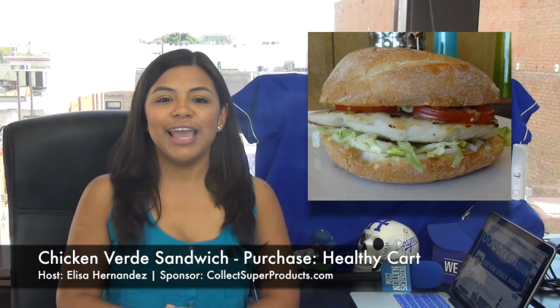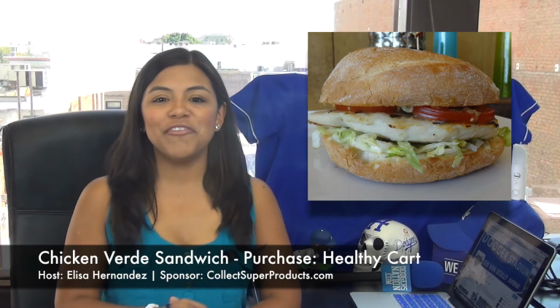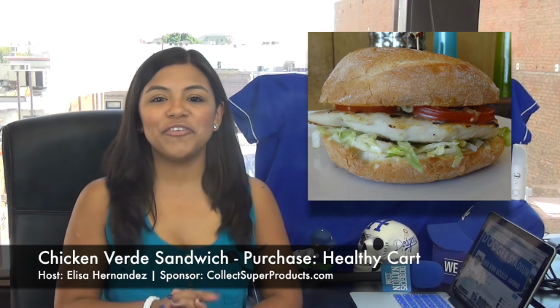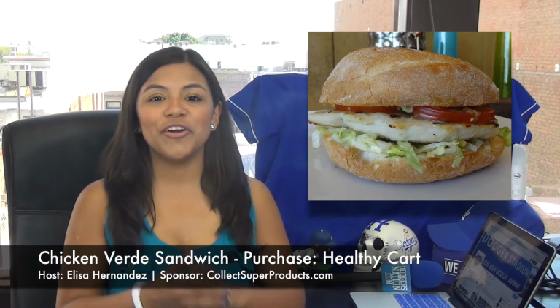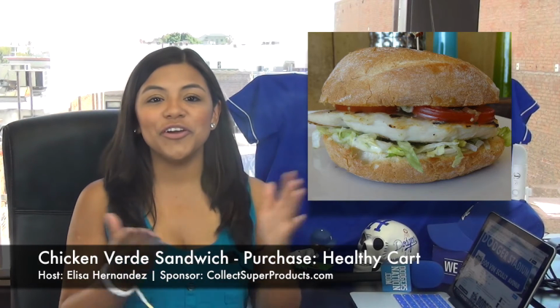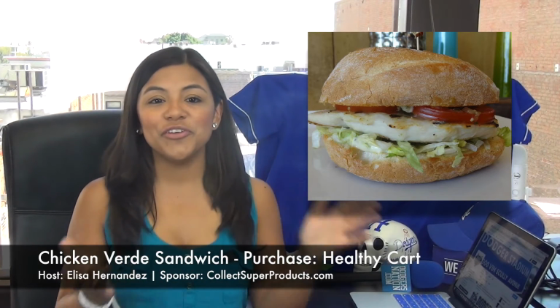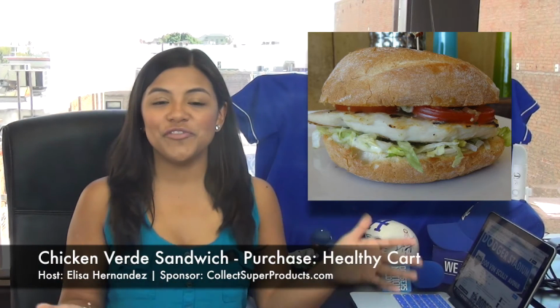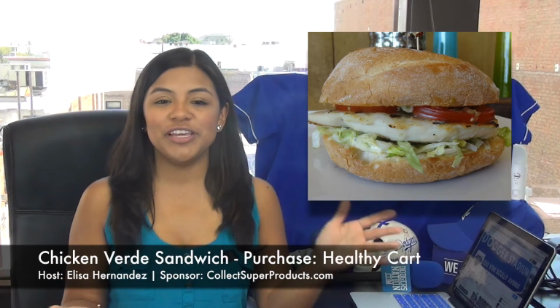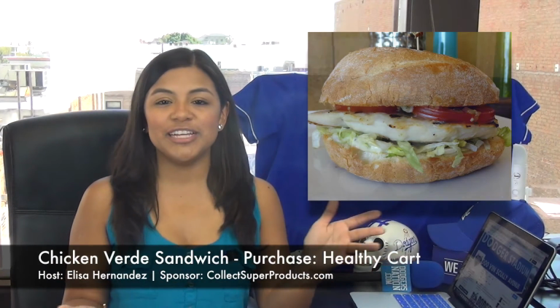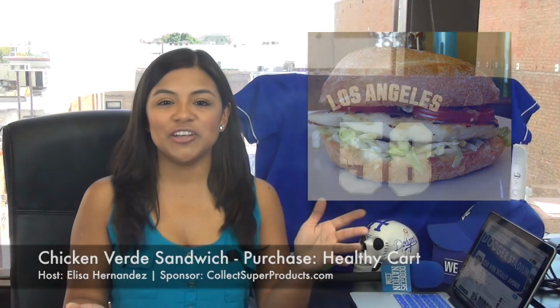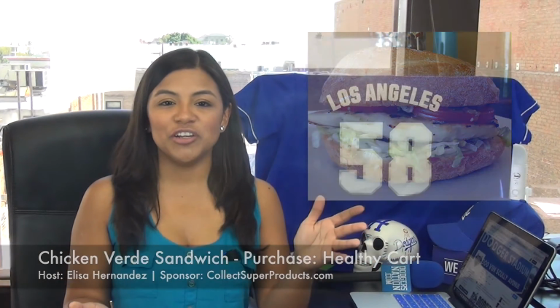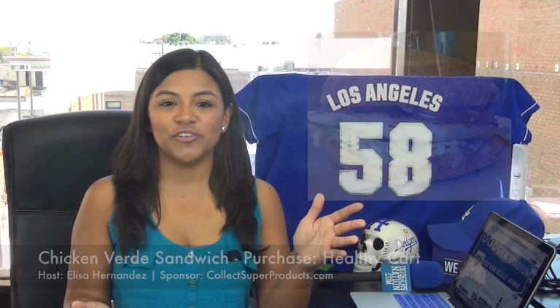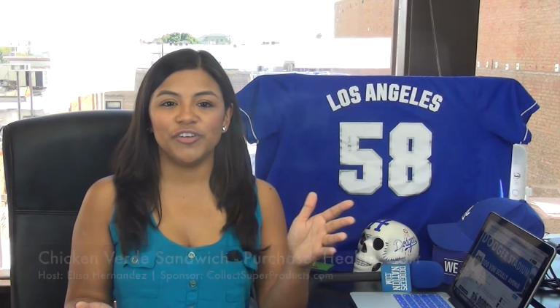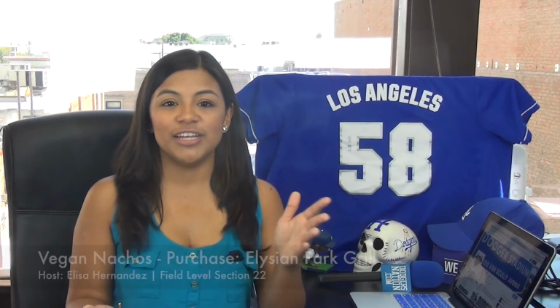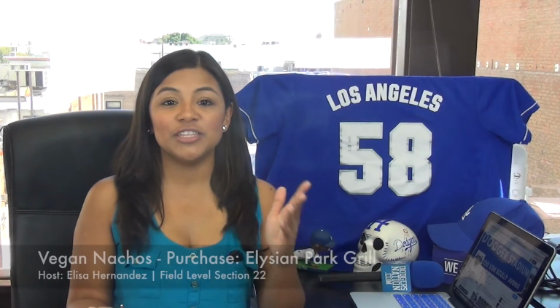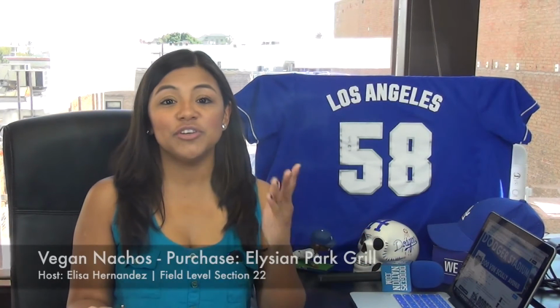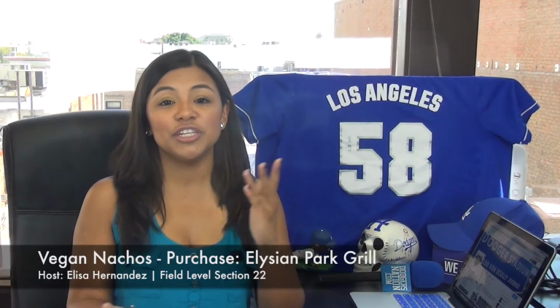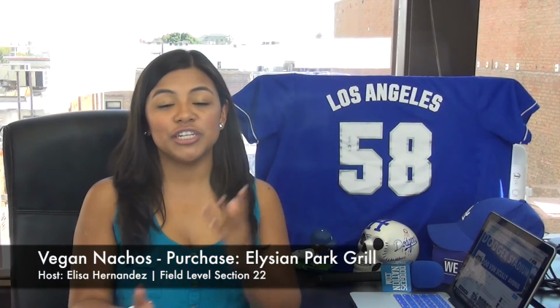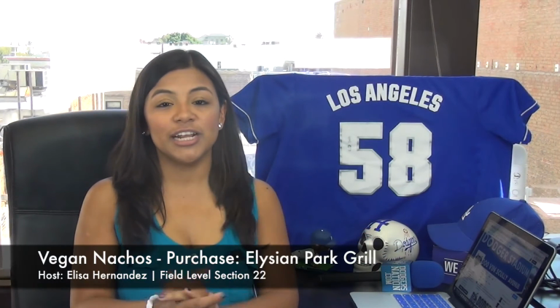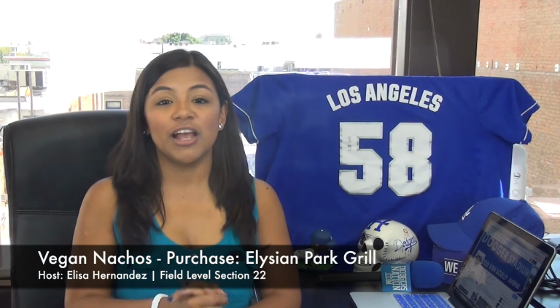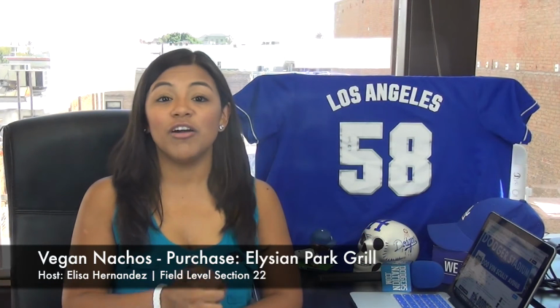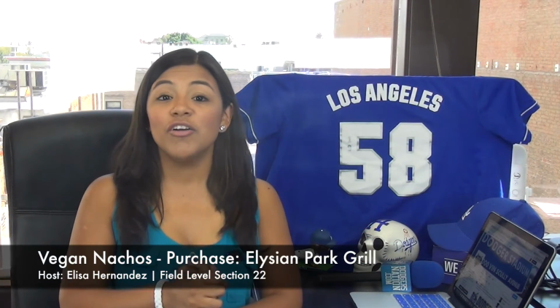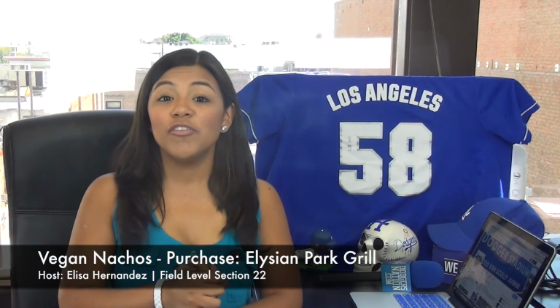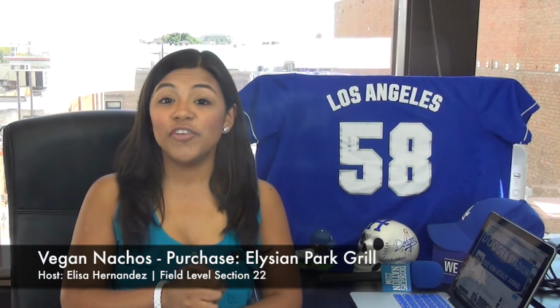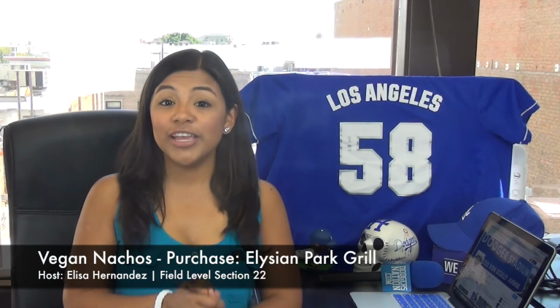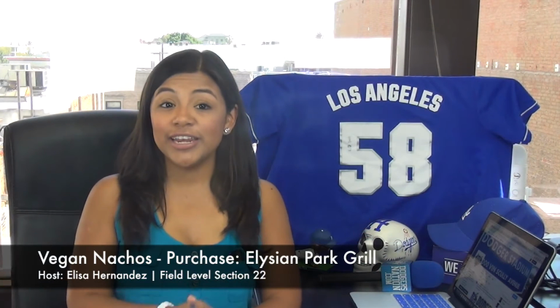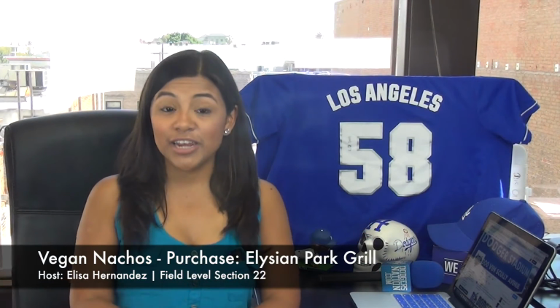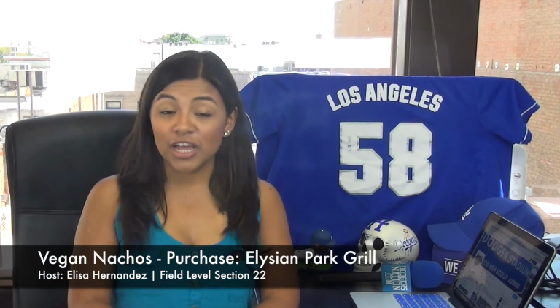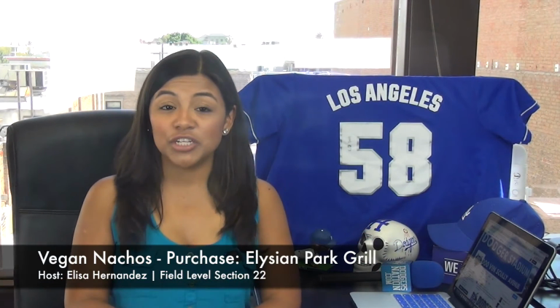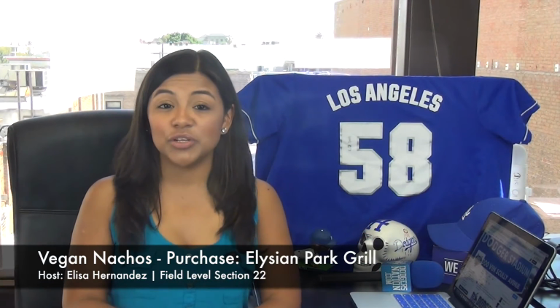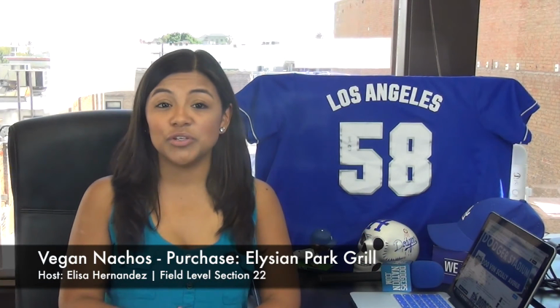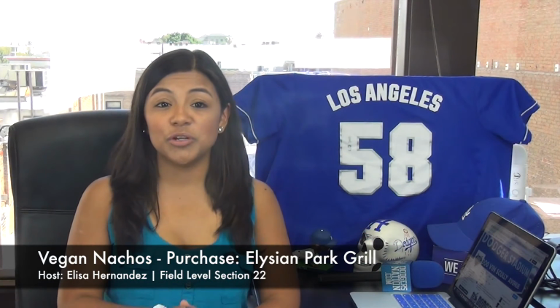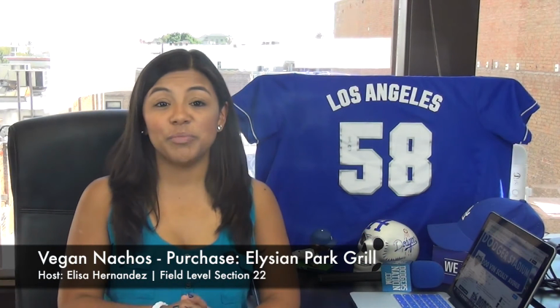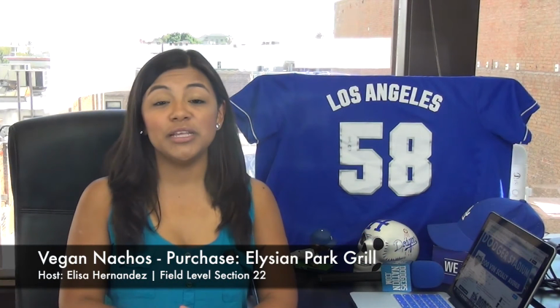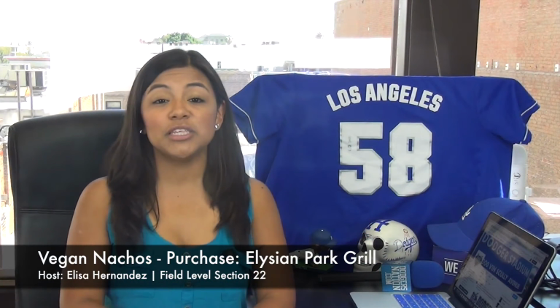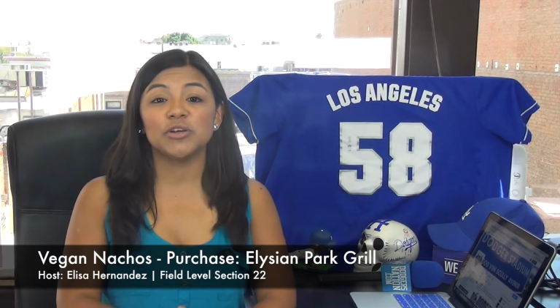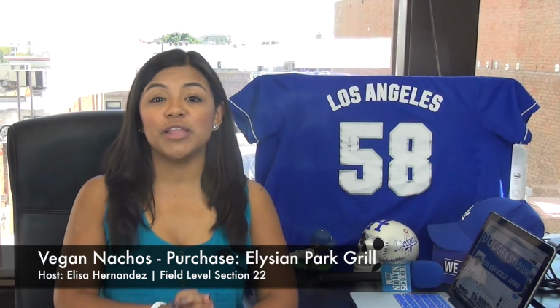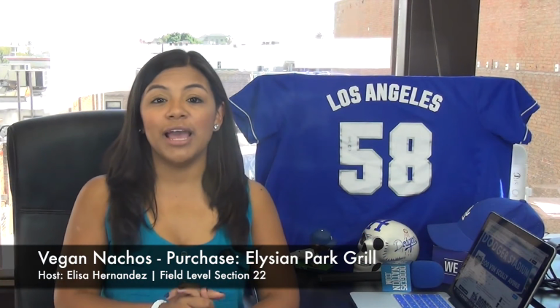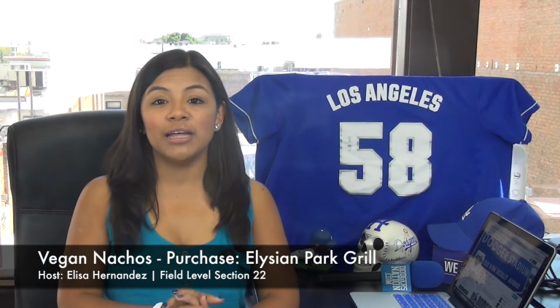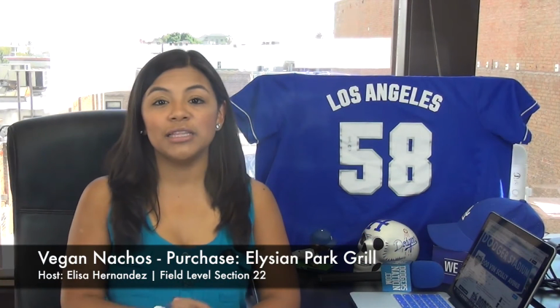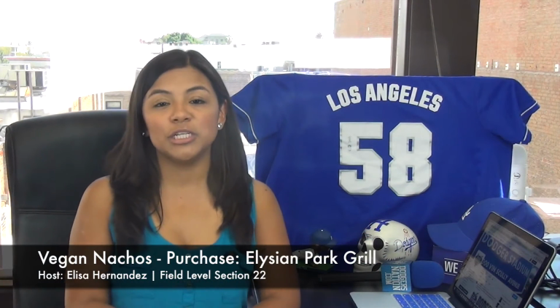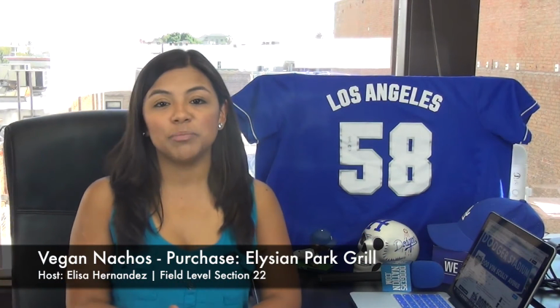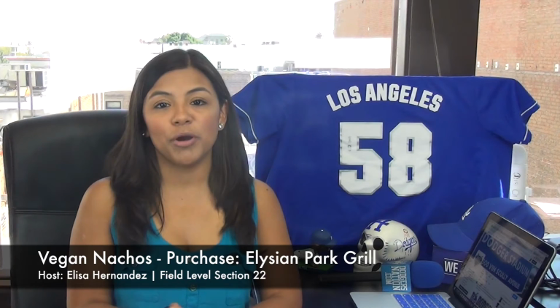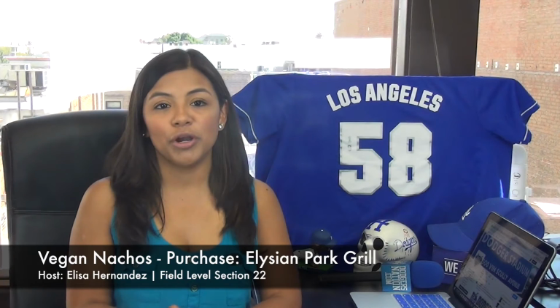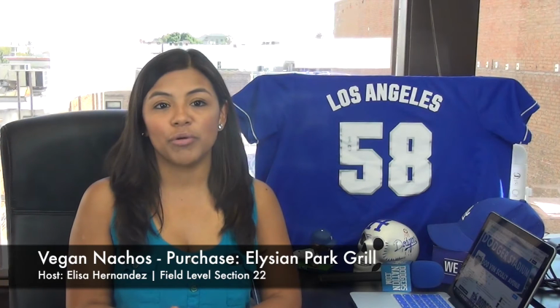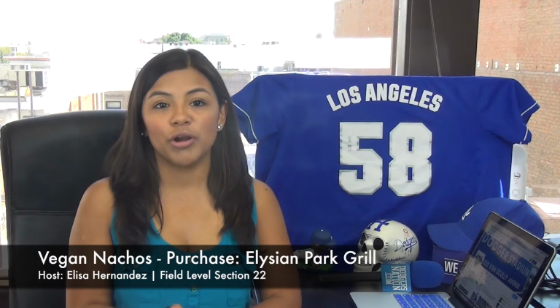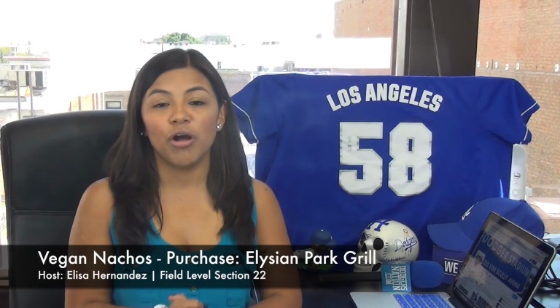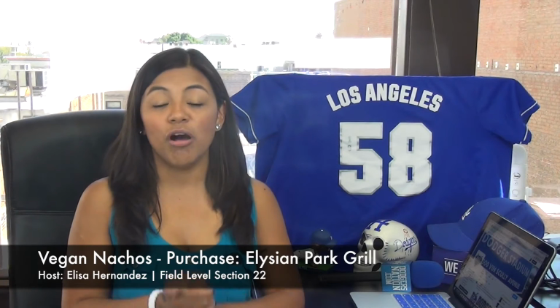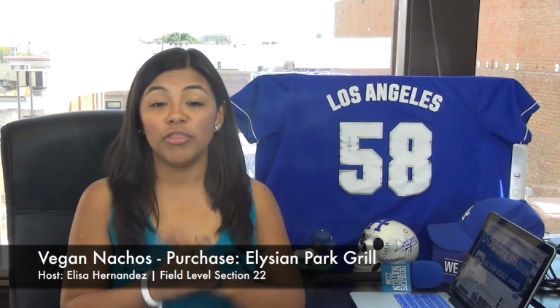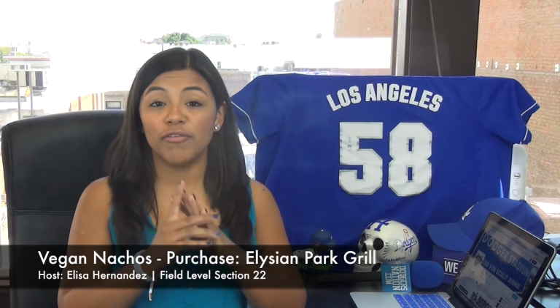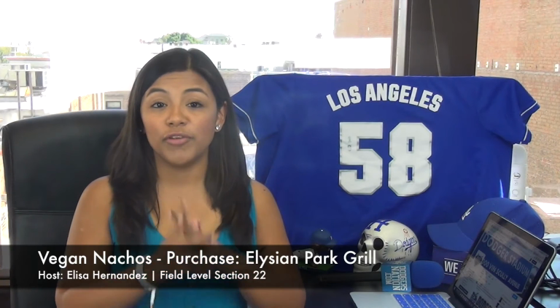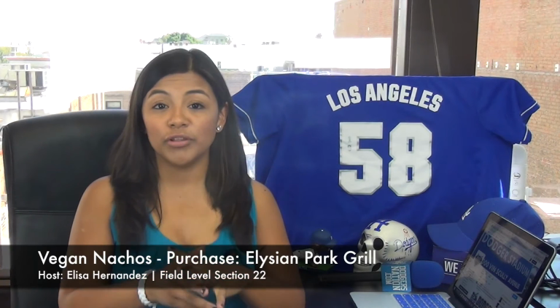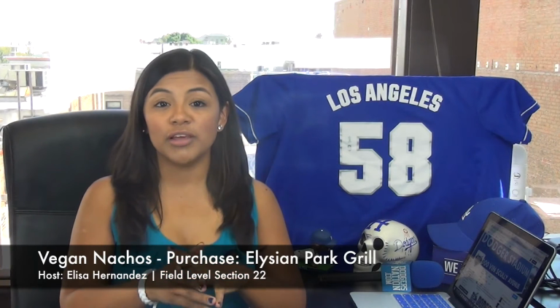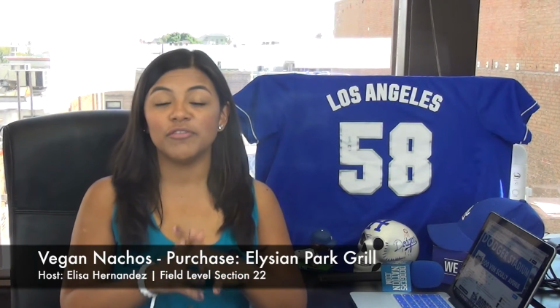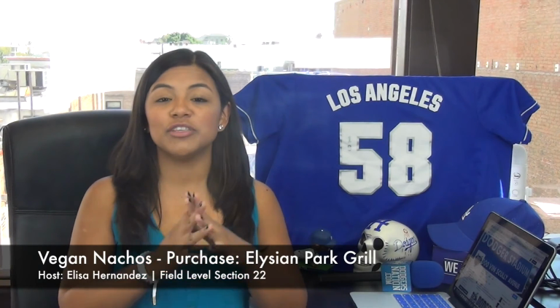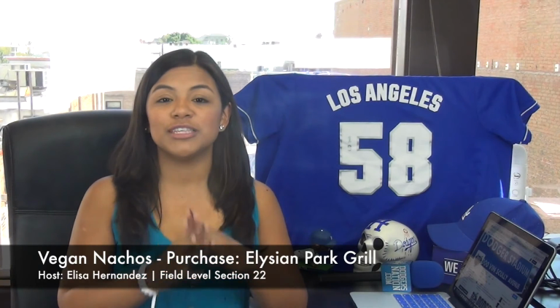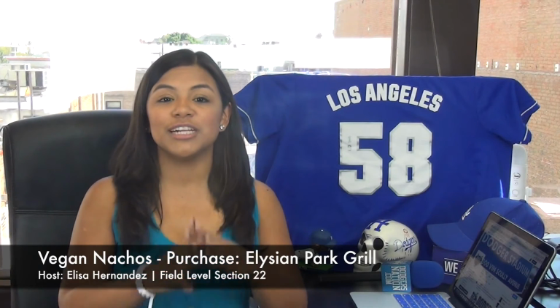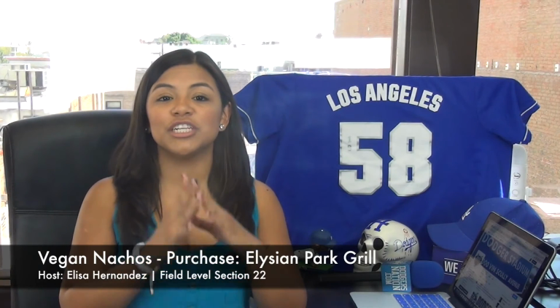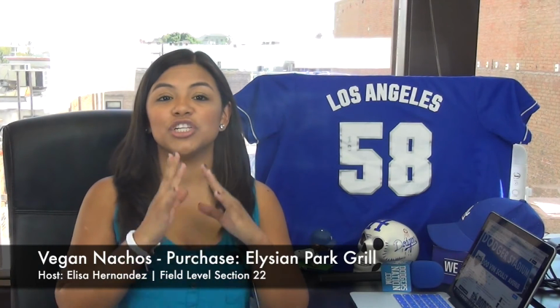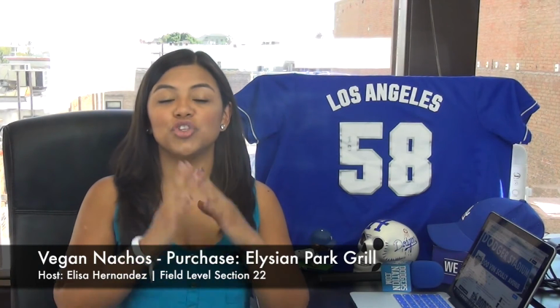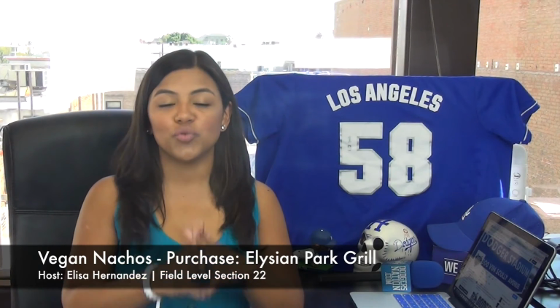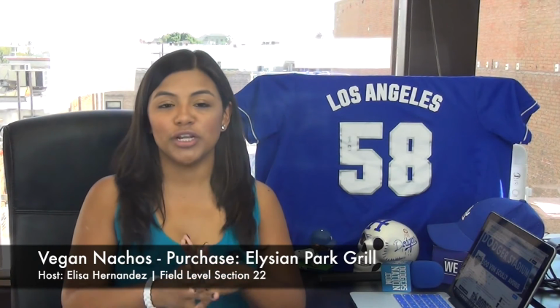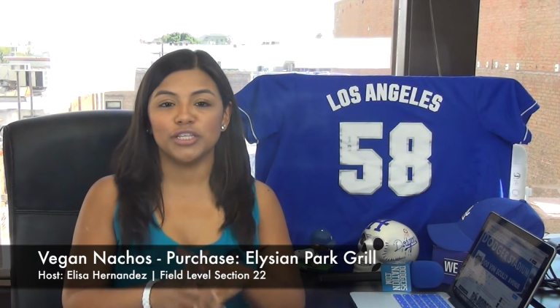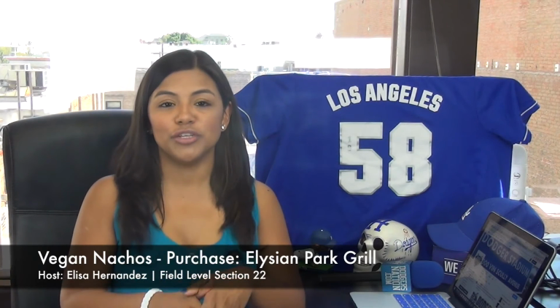And for all you vegan Dodger fans, you can check out Vegan Nachos. They're being sold at Elysian Park Grill on the field level, section 22.